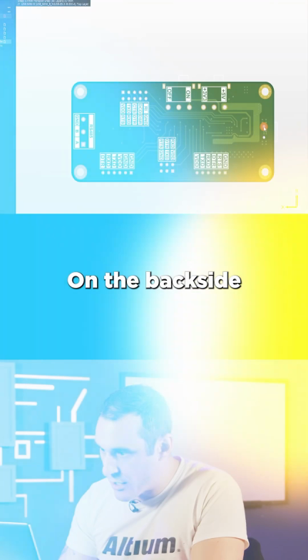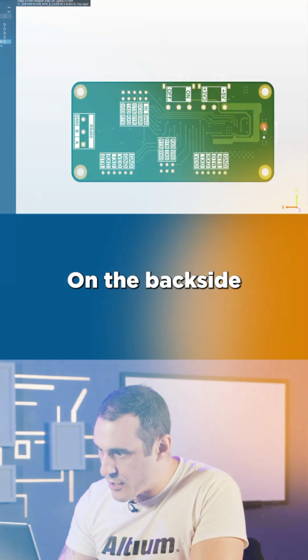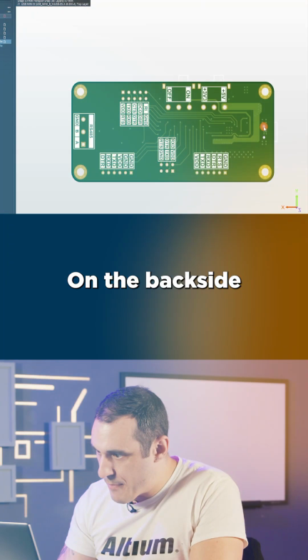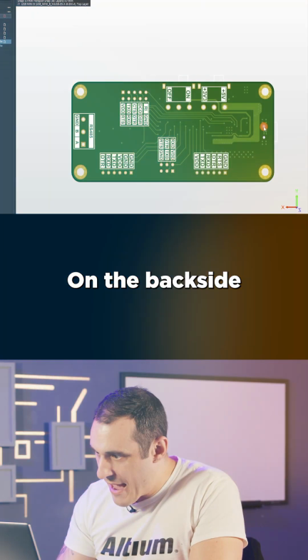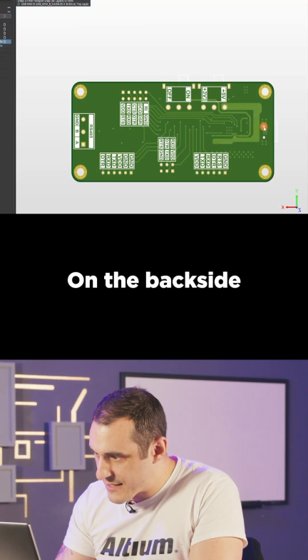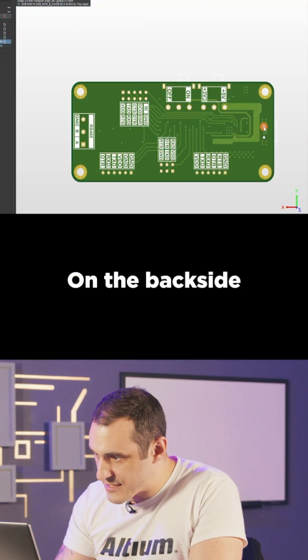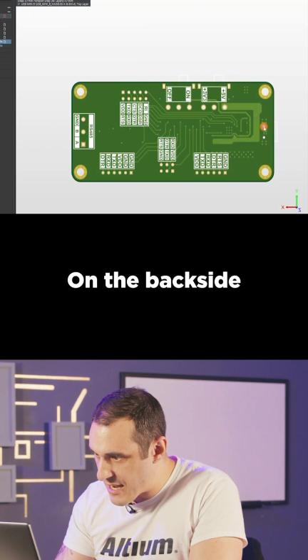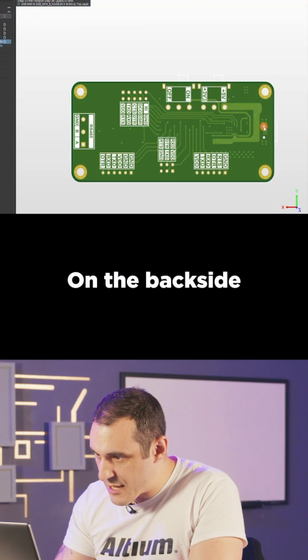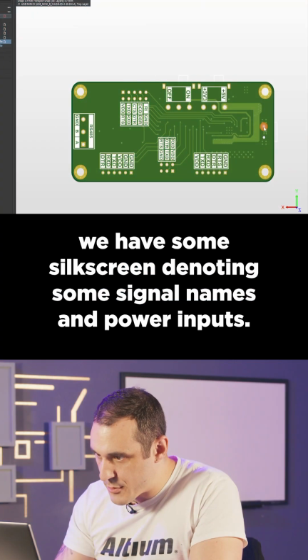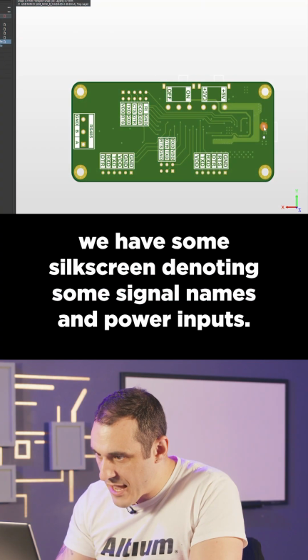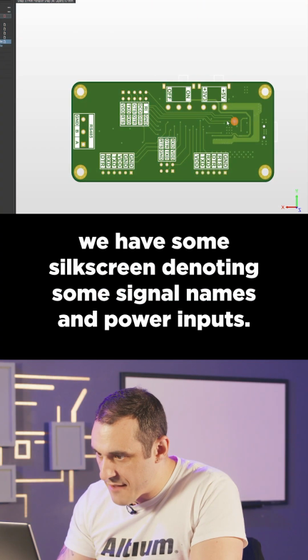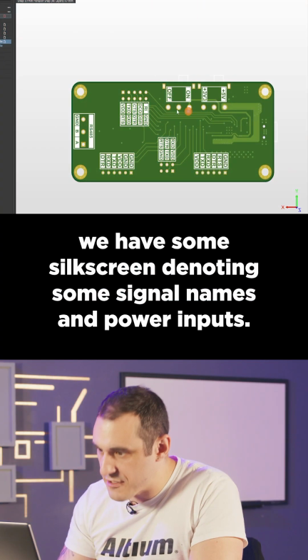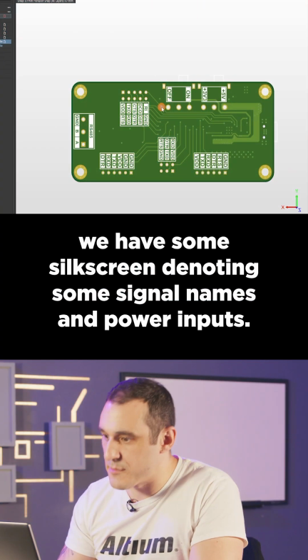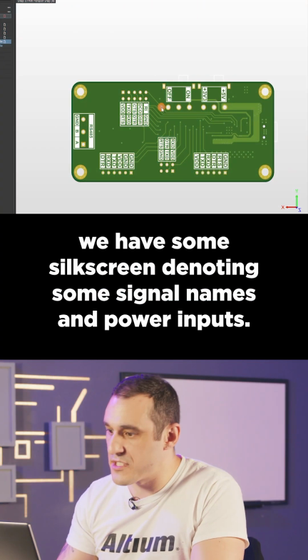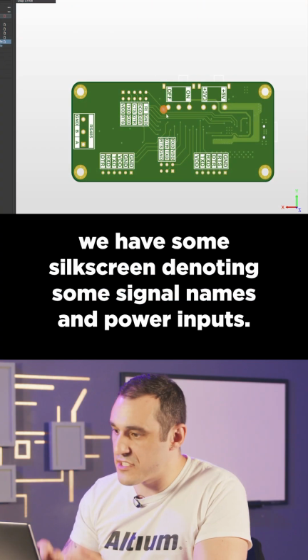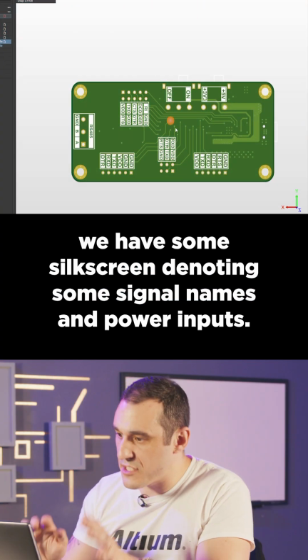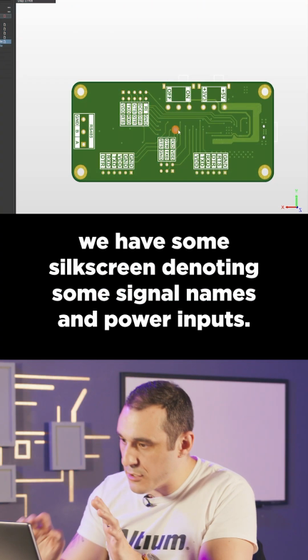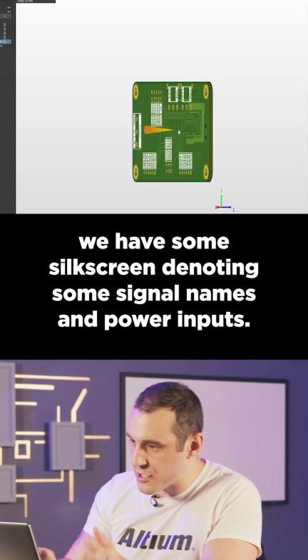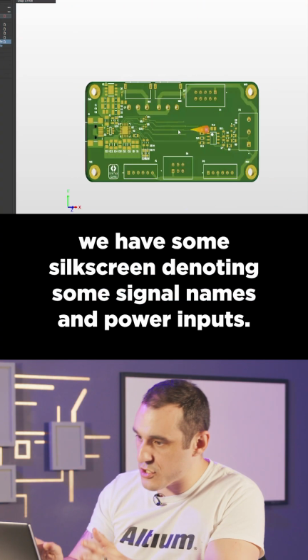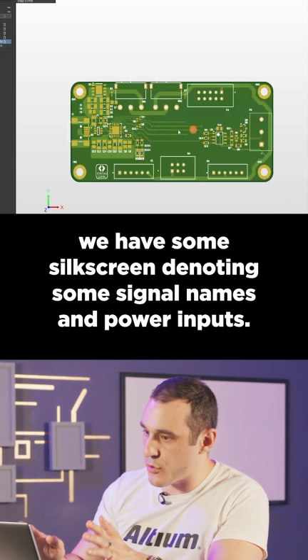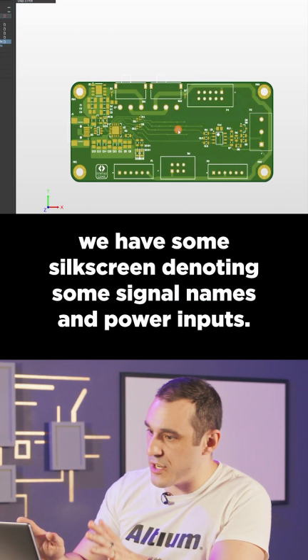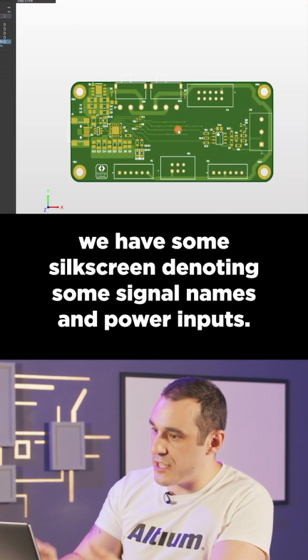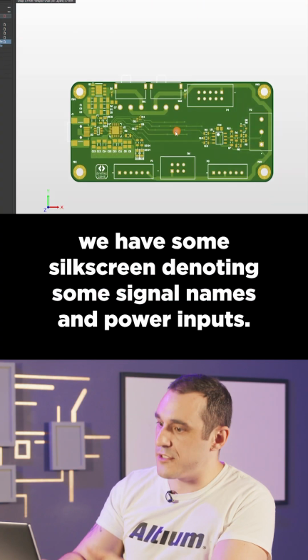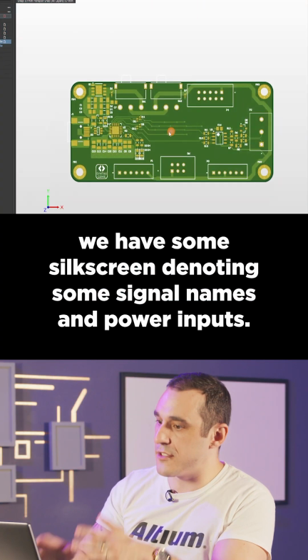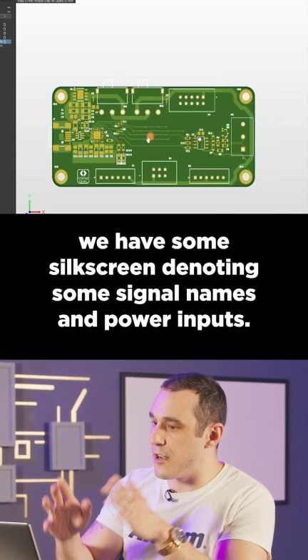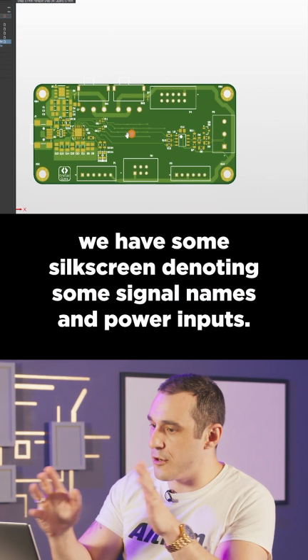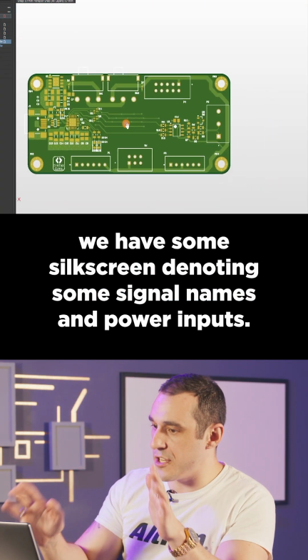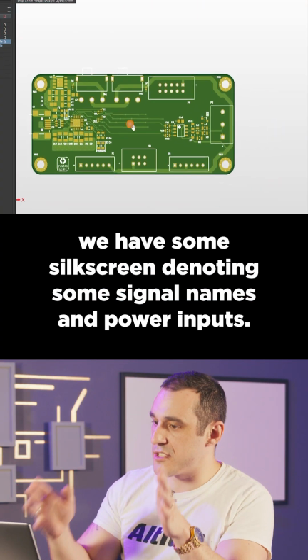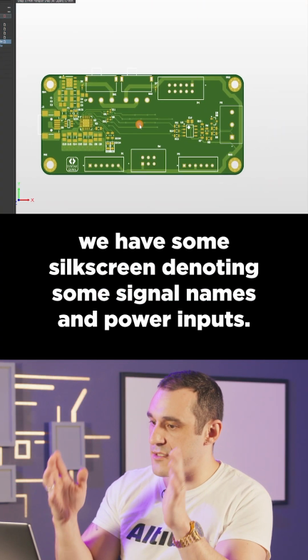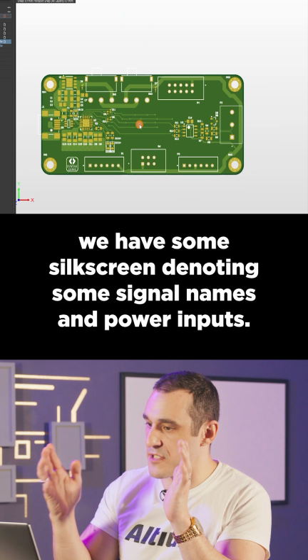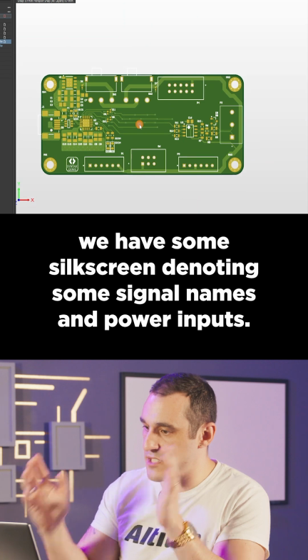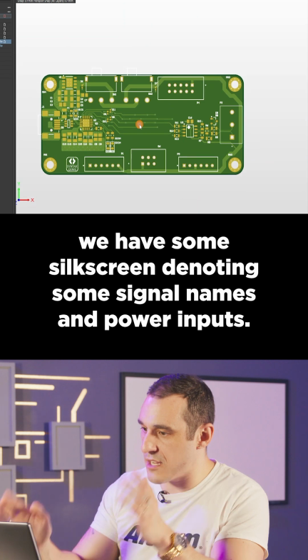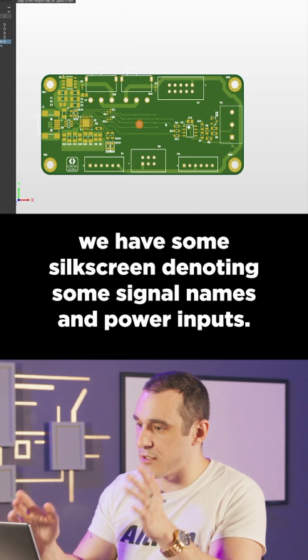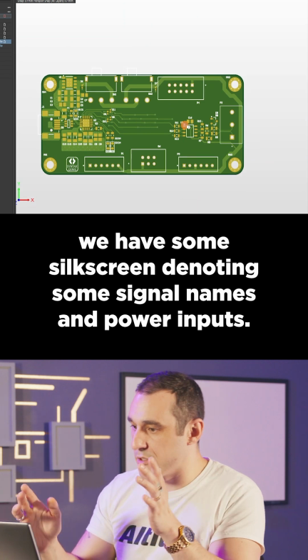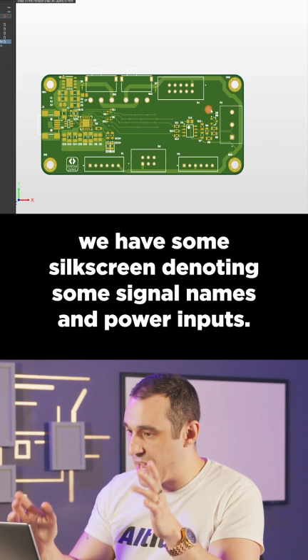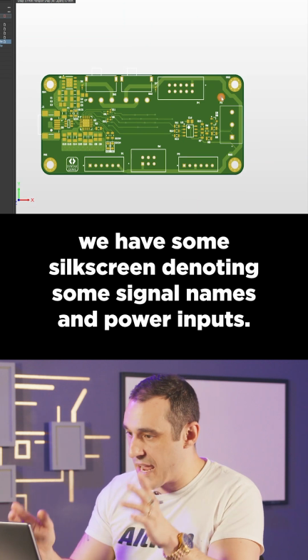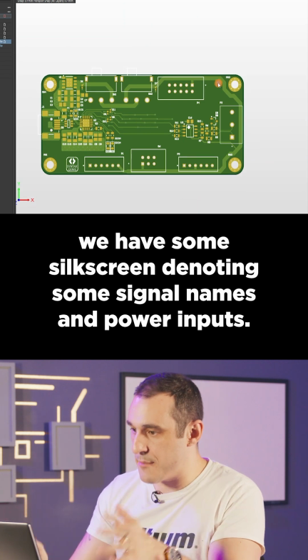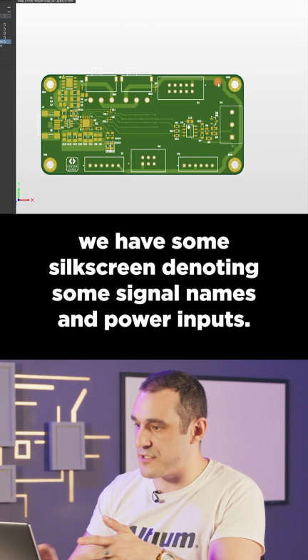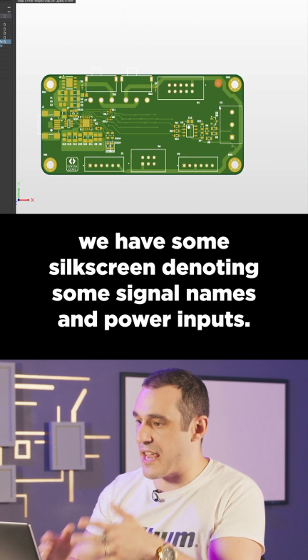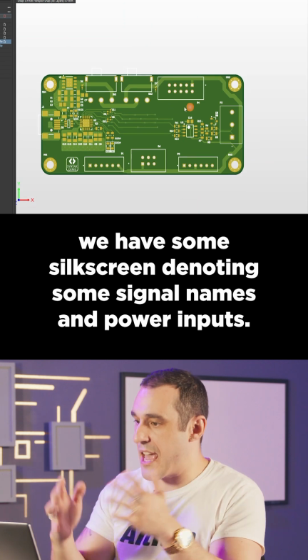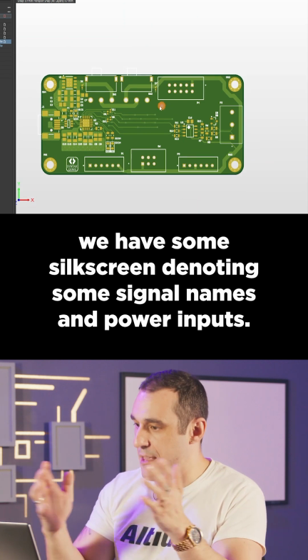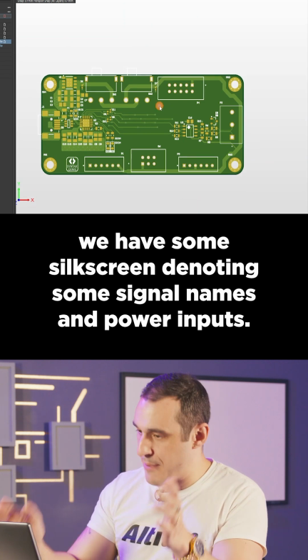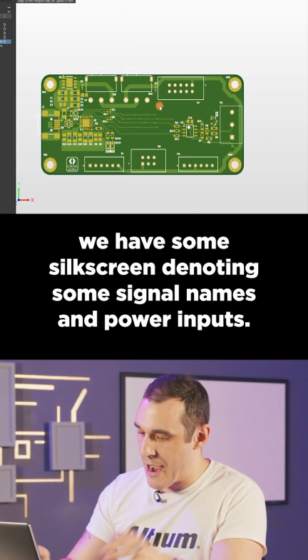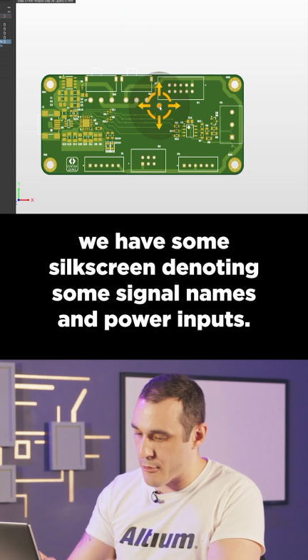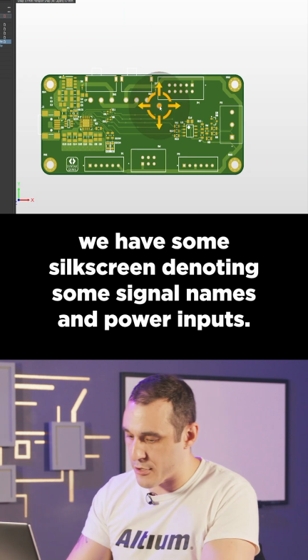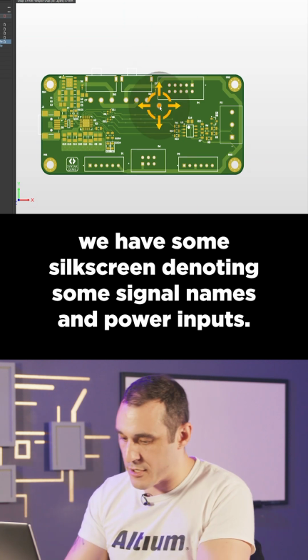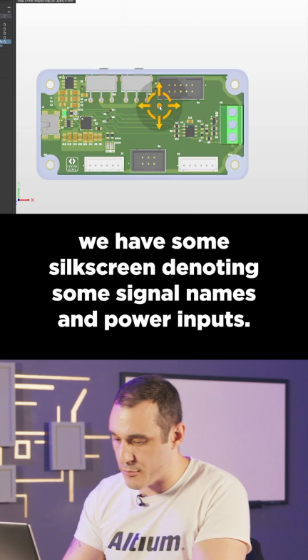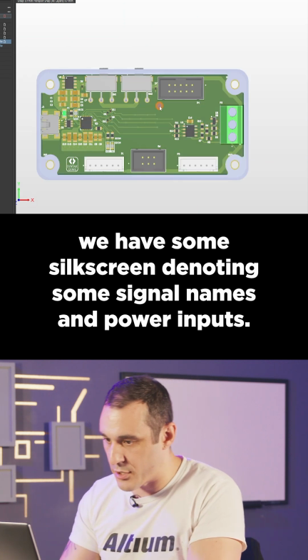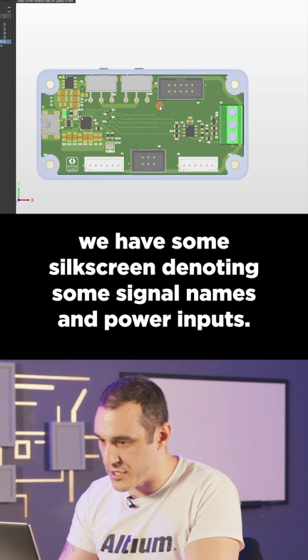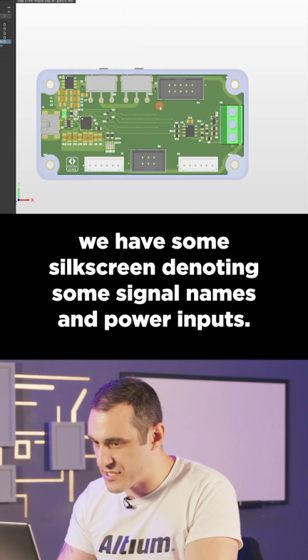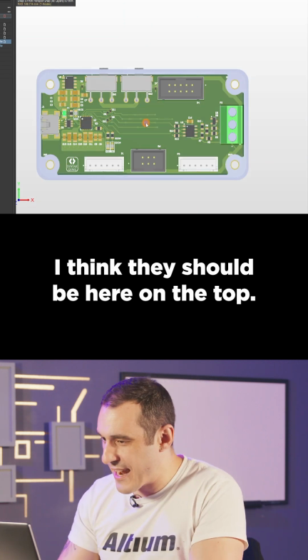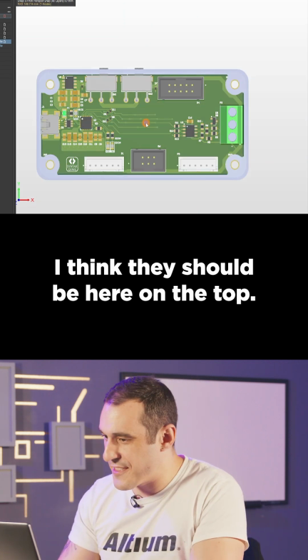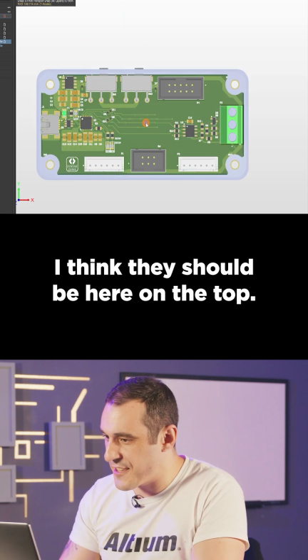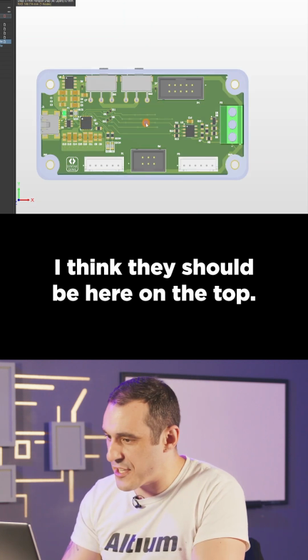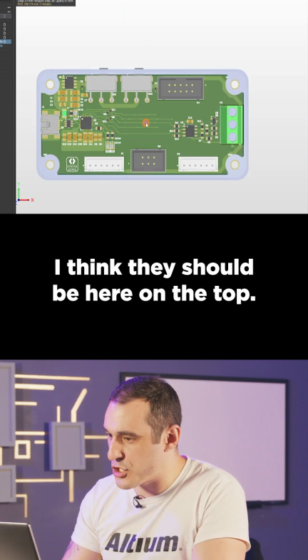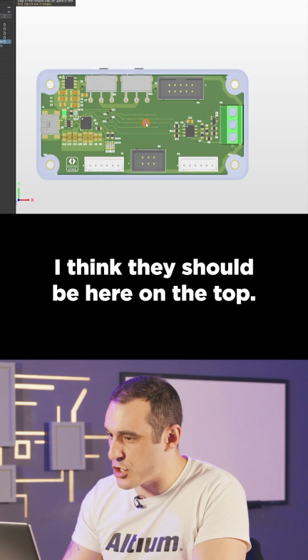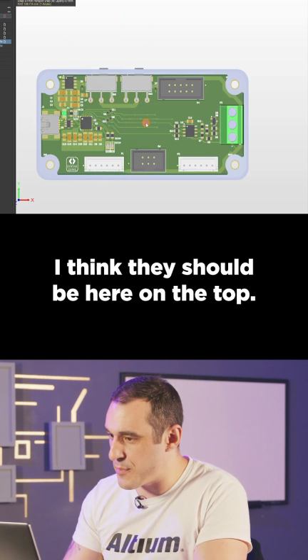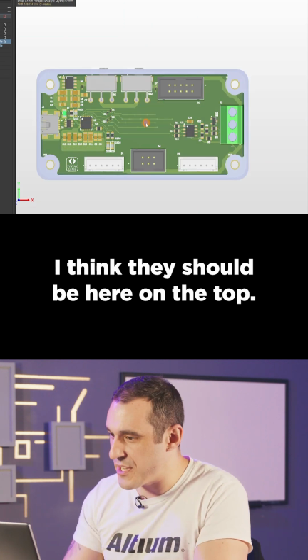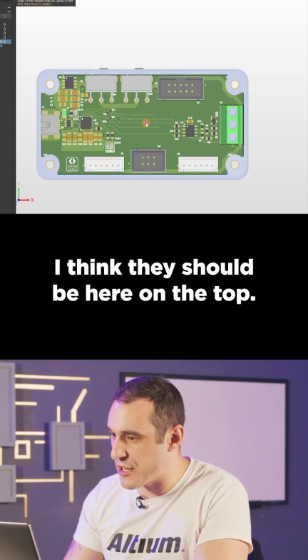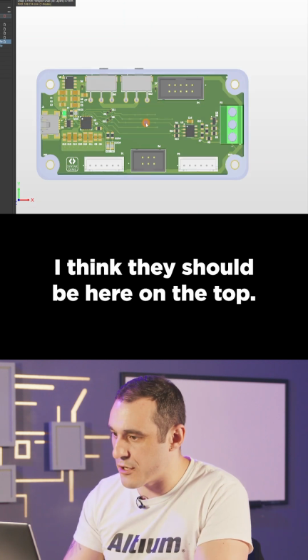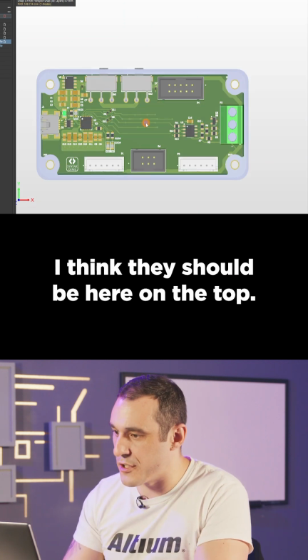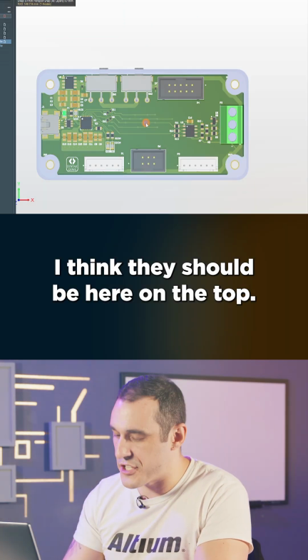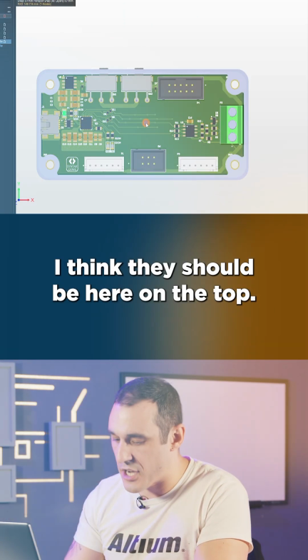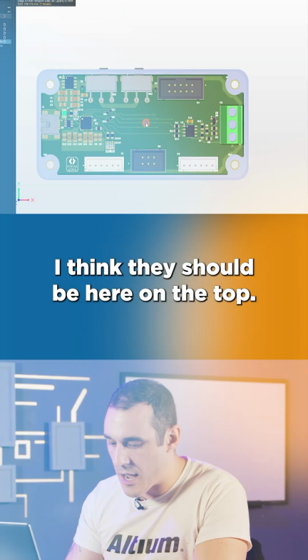On the back side, we have some silkscreen denoting some signal names and power inputs. I think they should be here on the top.